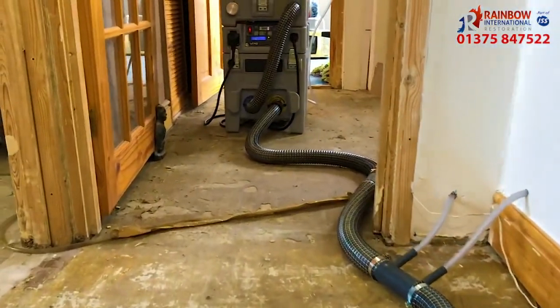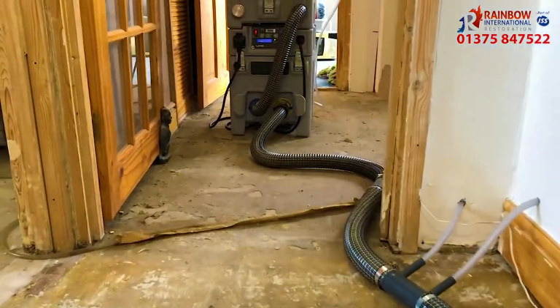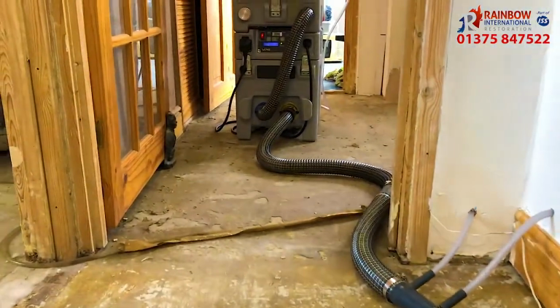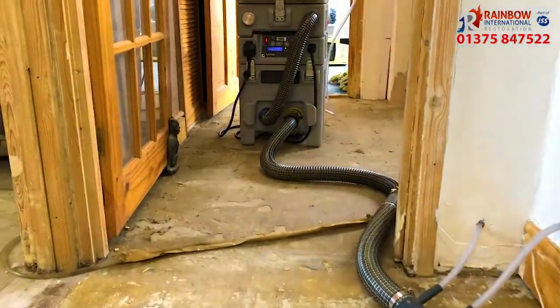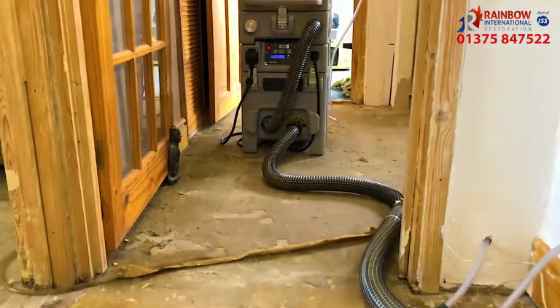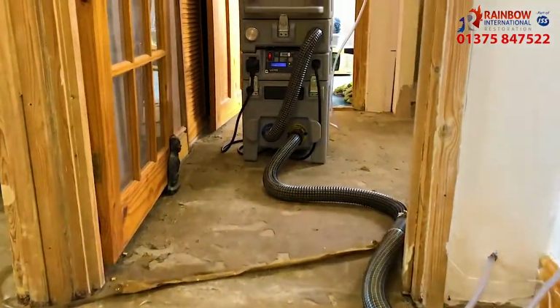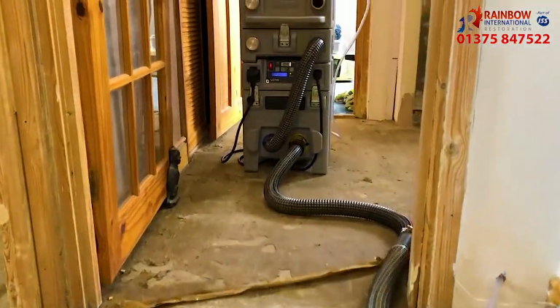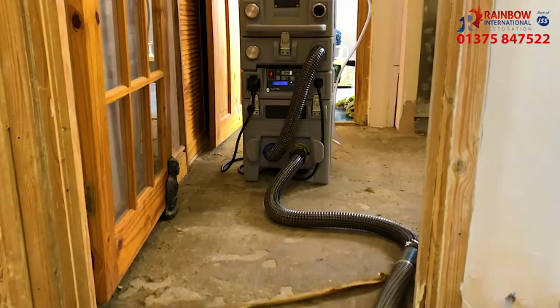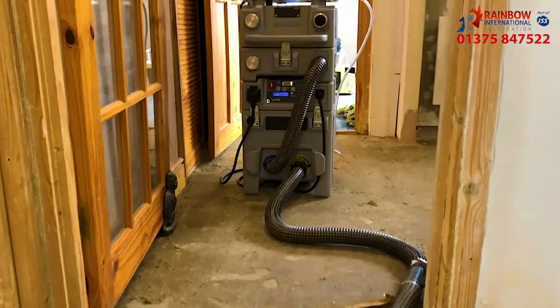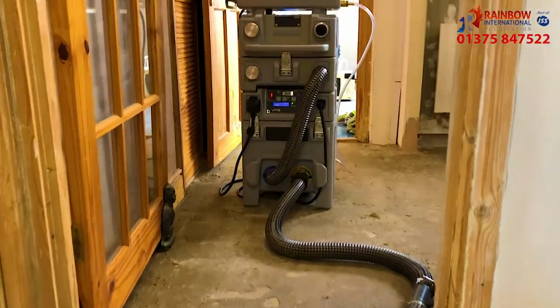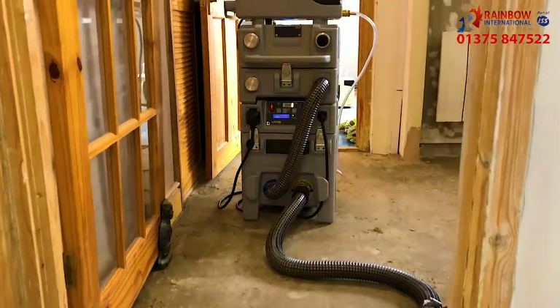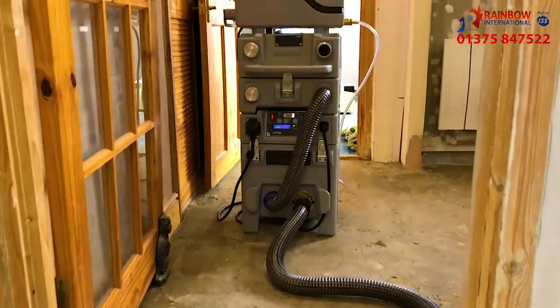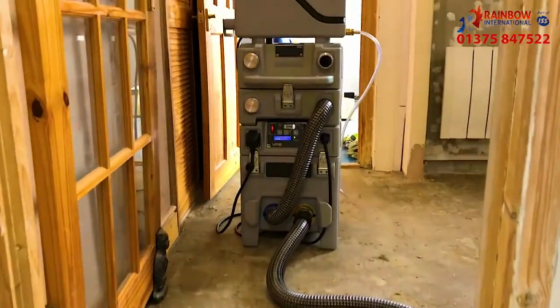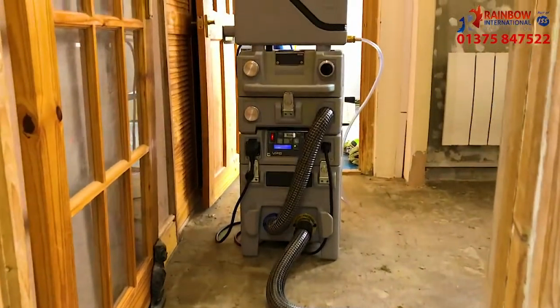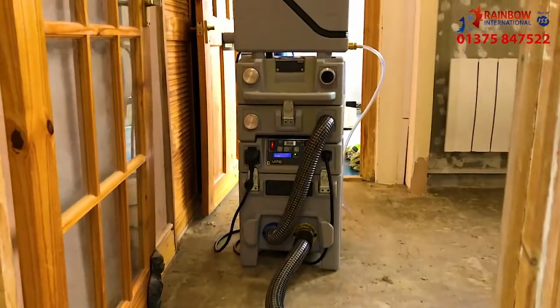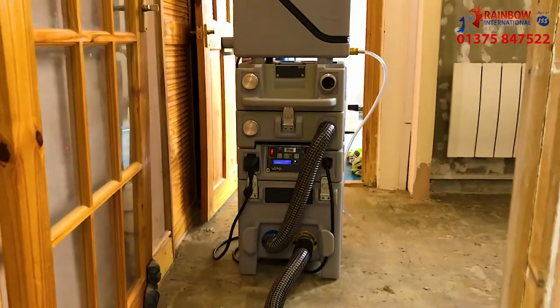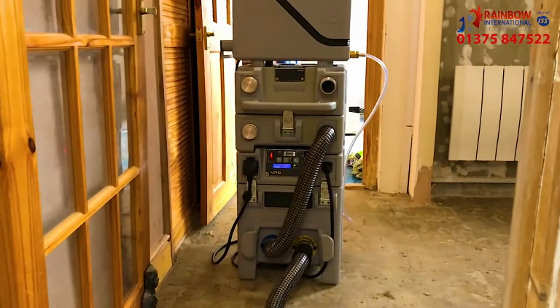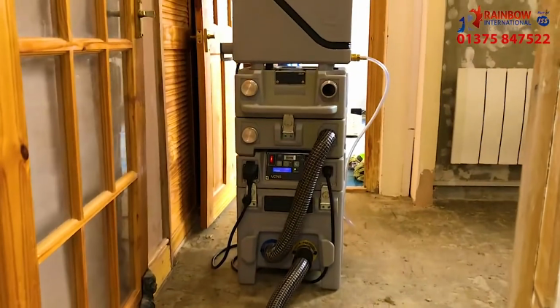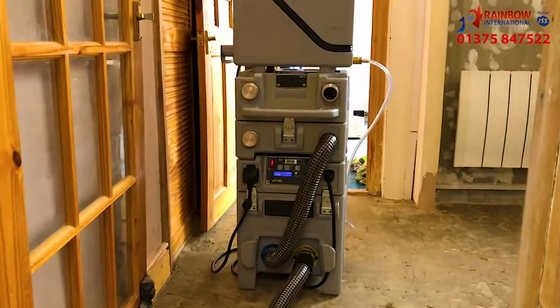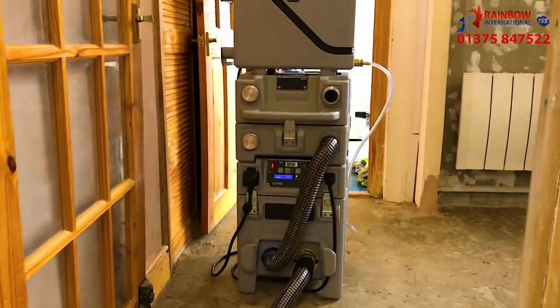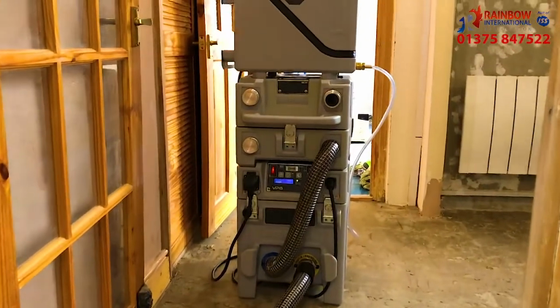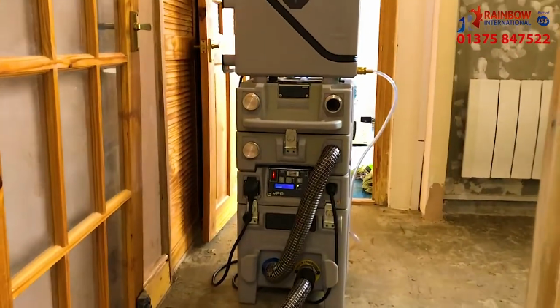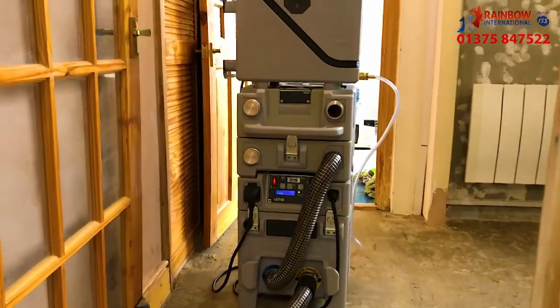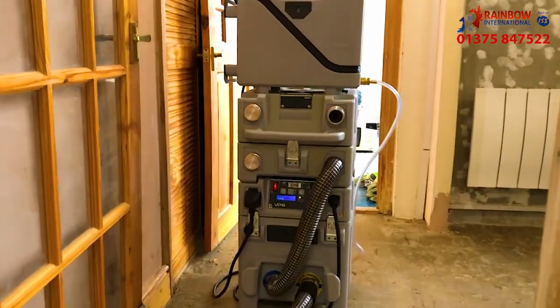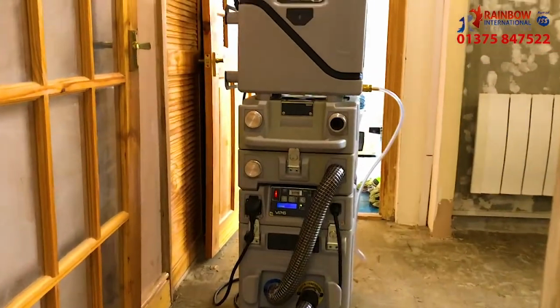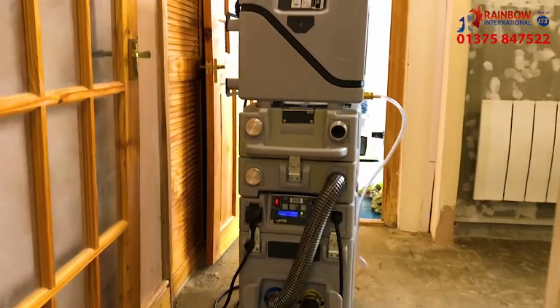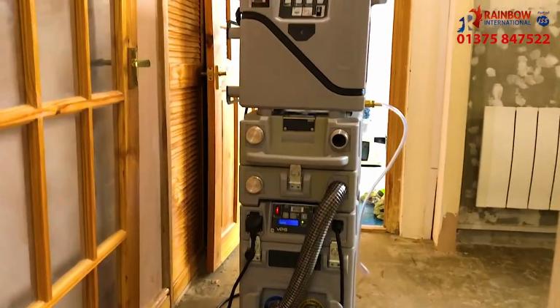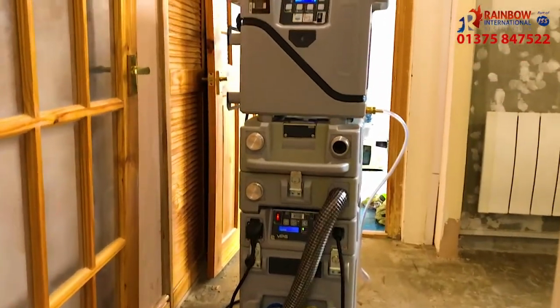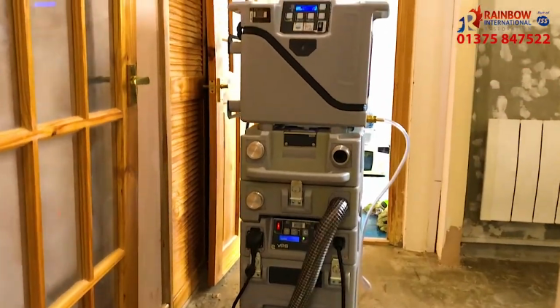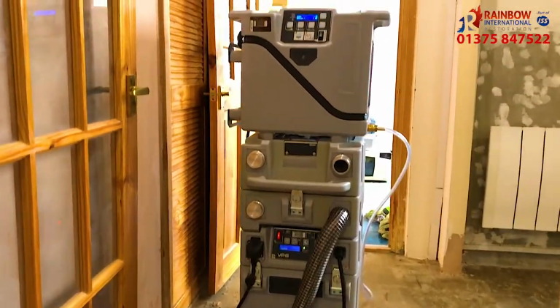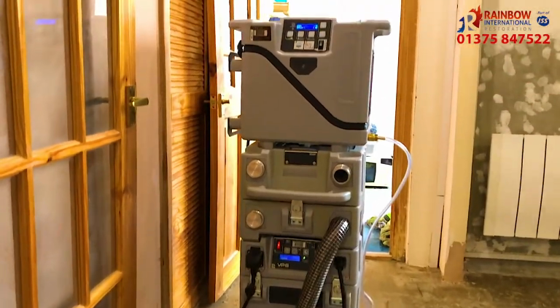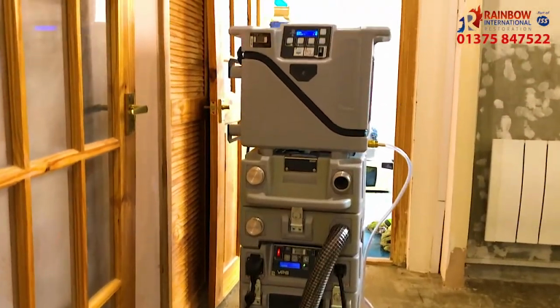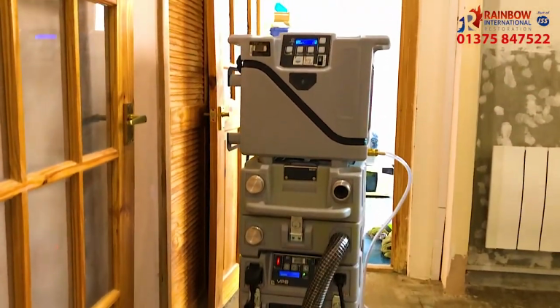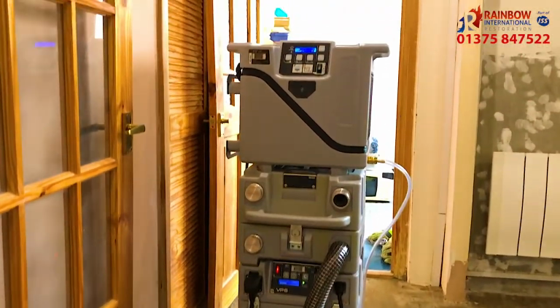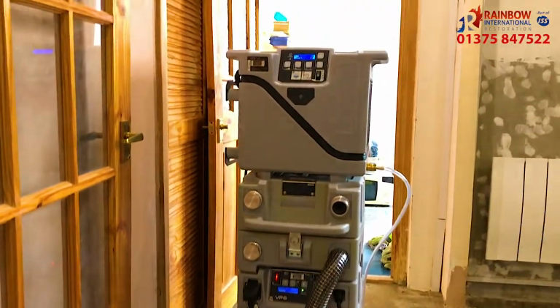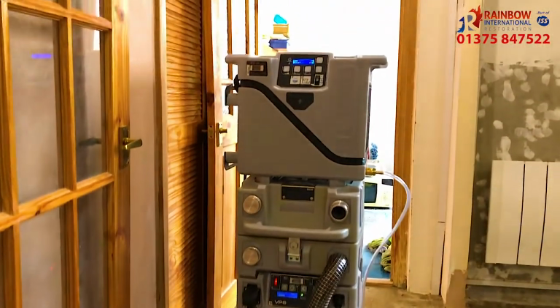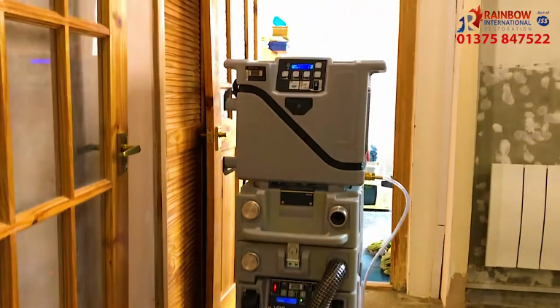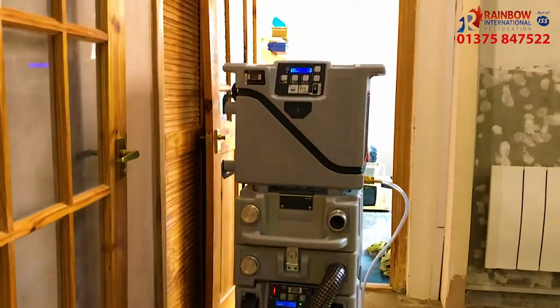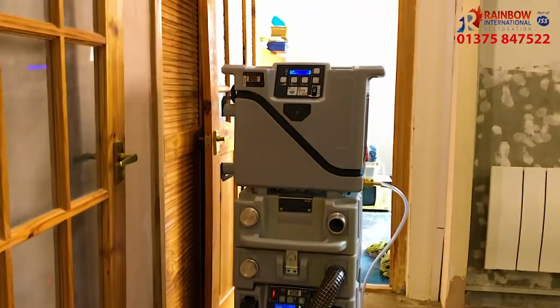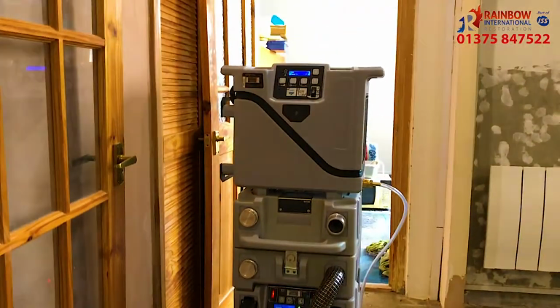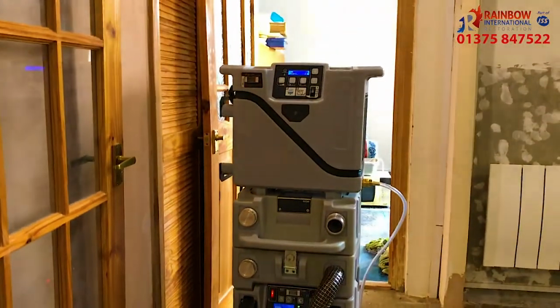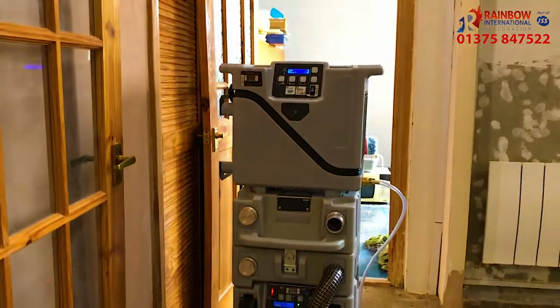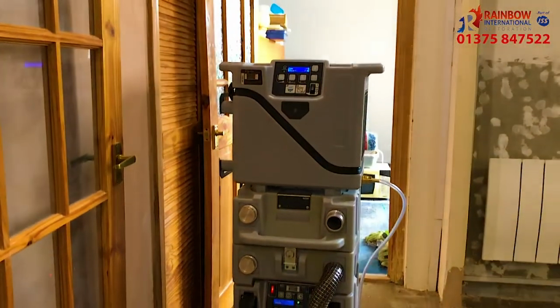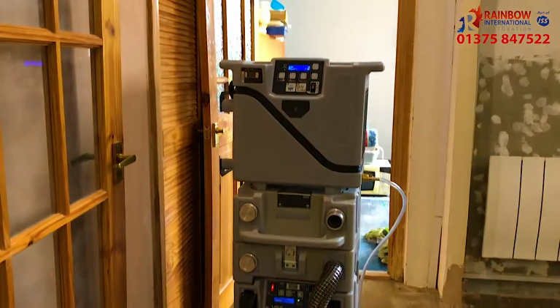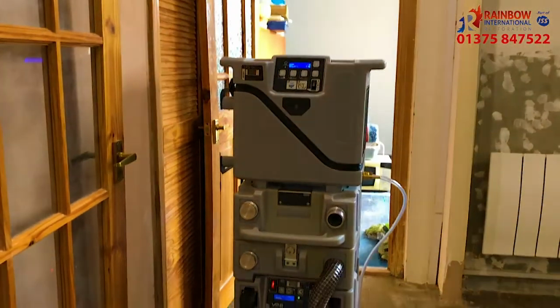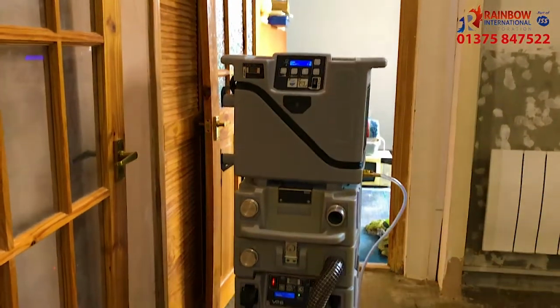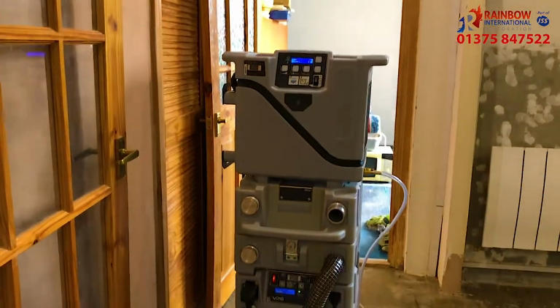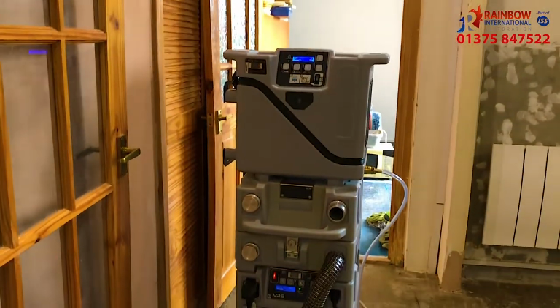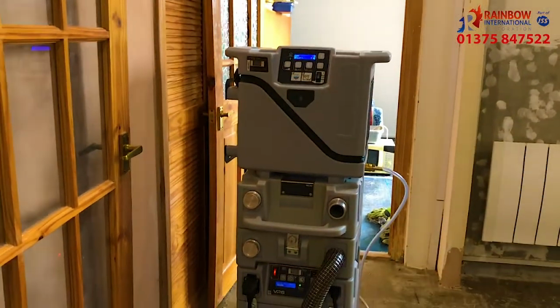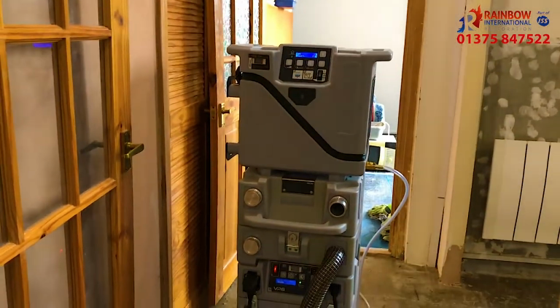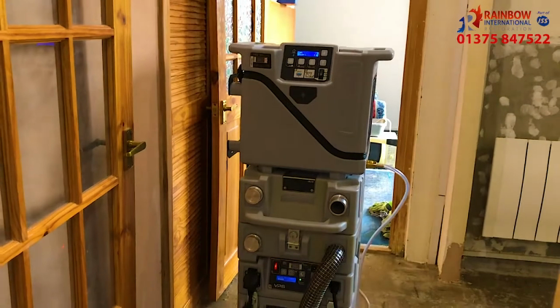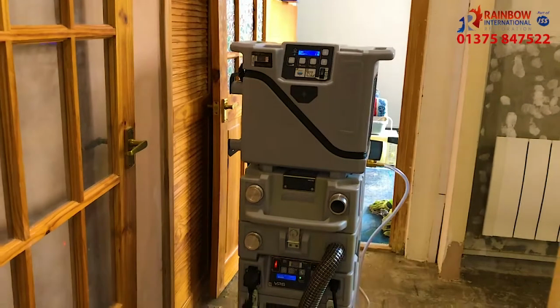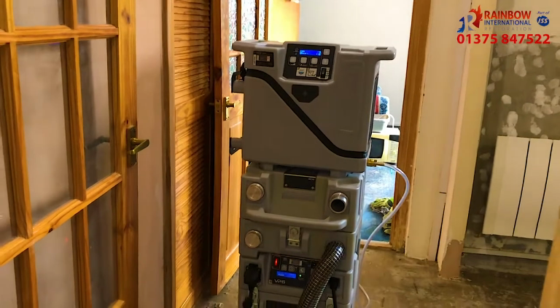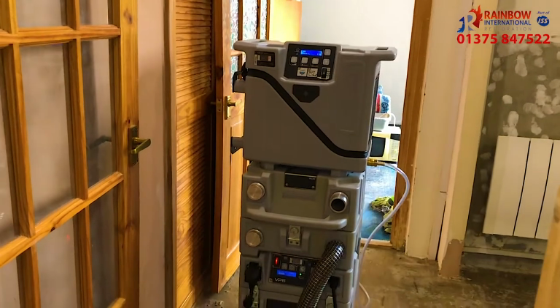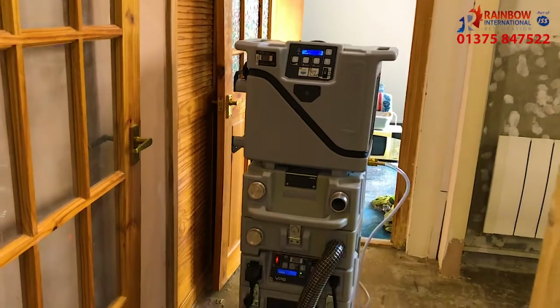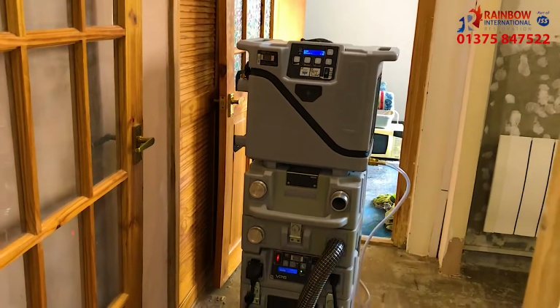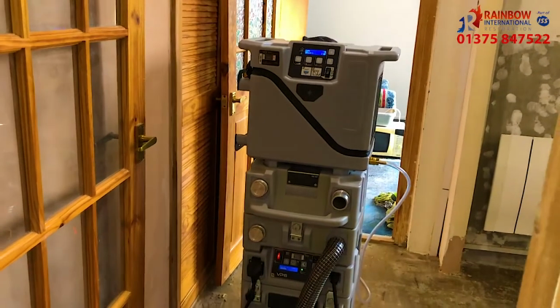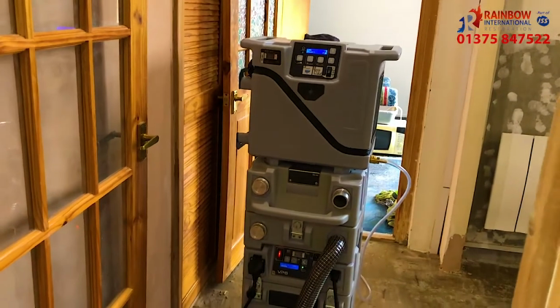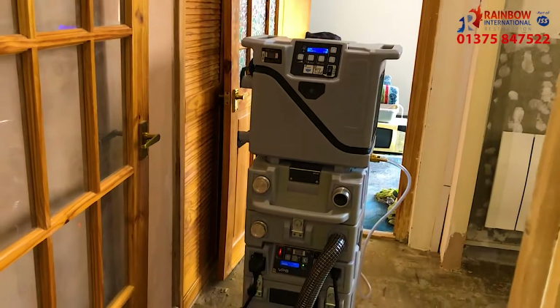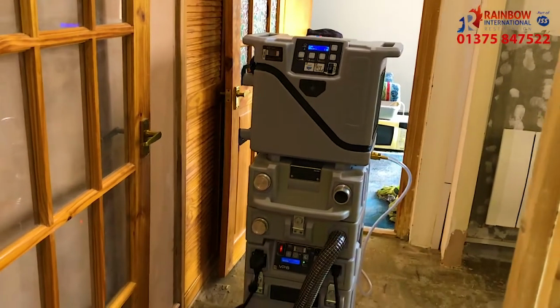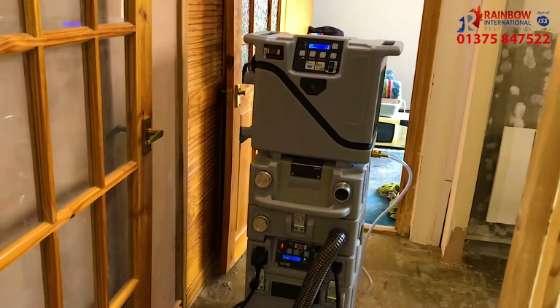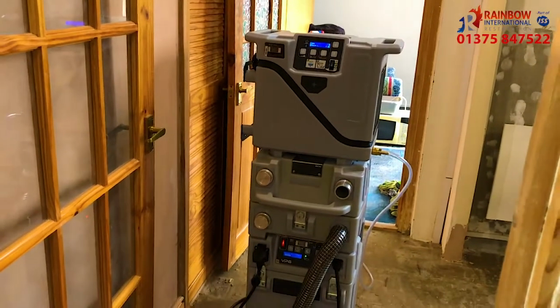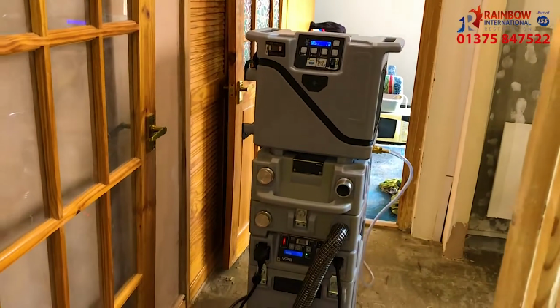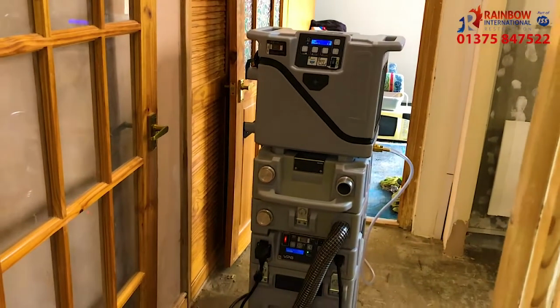Here we're using a VP6 aerial cube. This also has the SD2 sound absorber on it, which makes it extremely quiet.